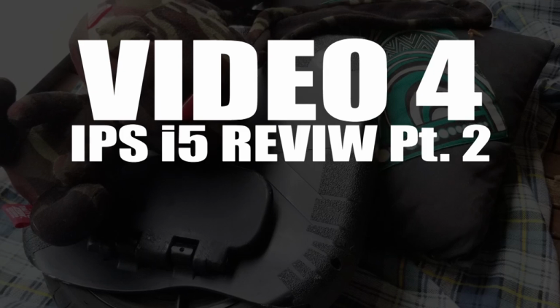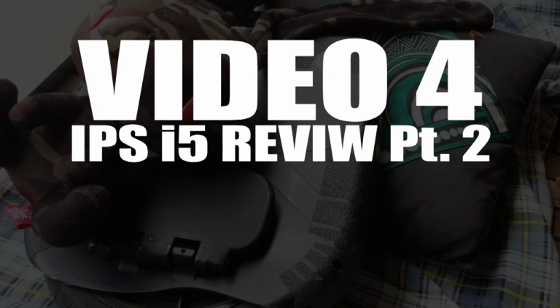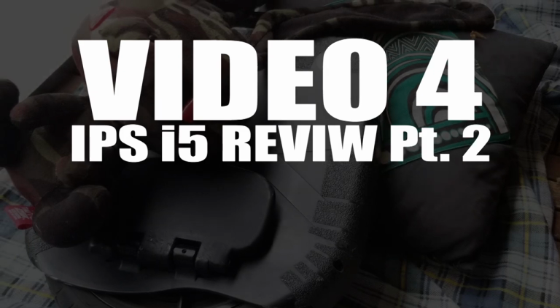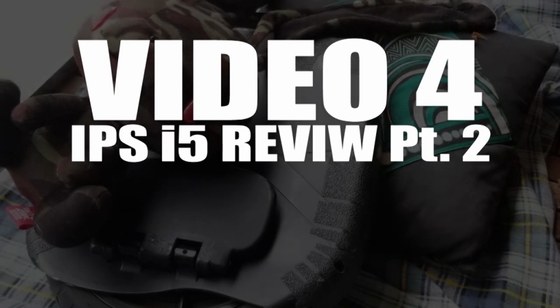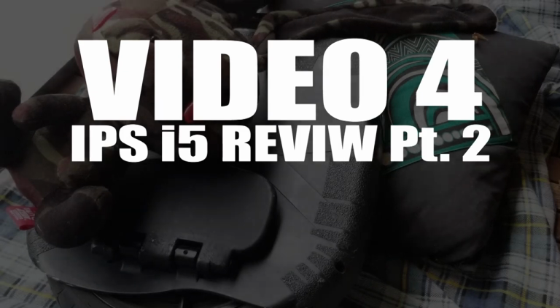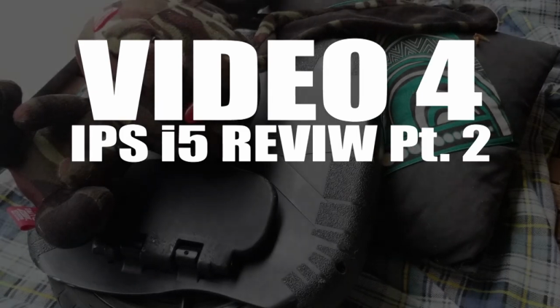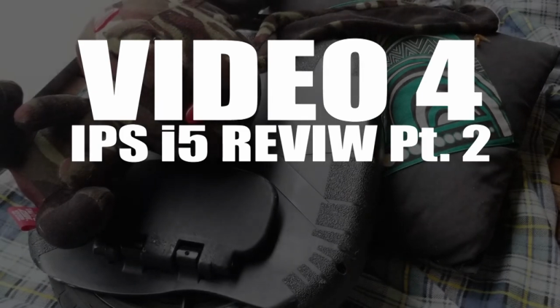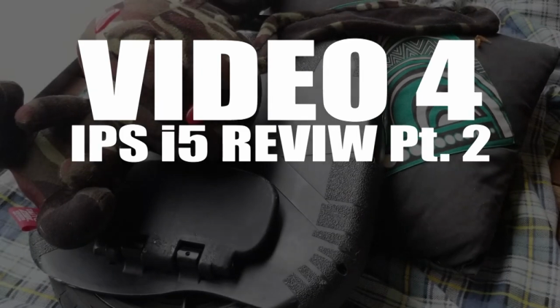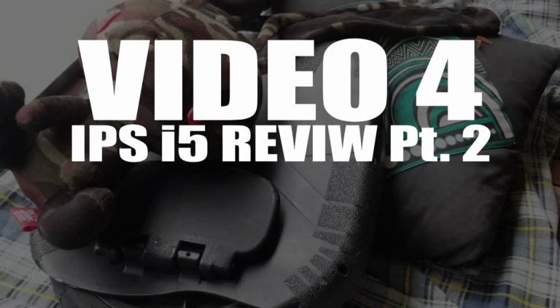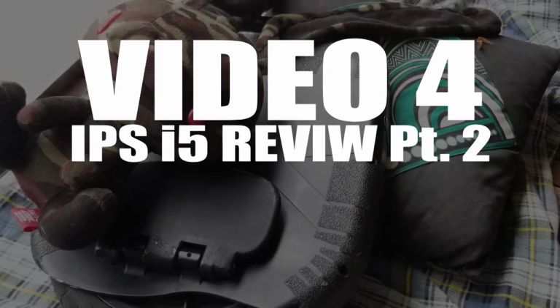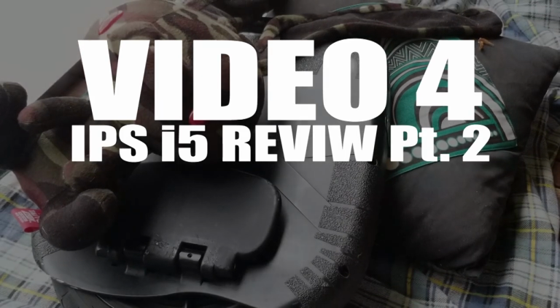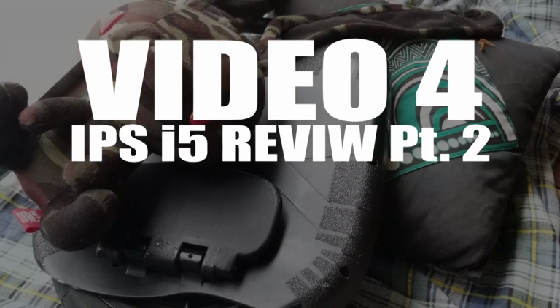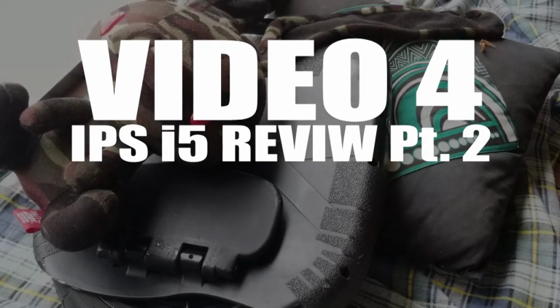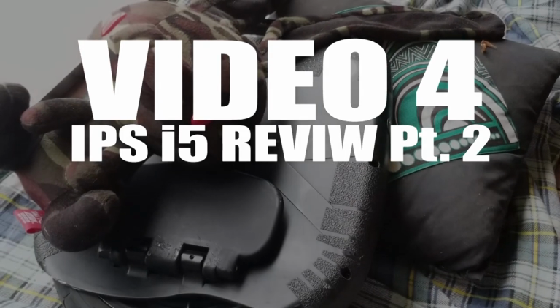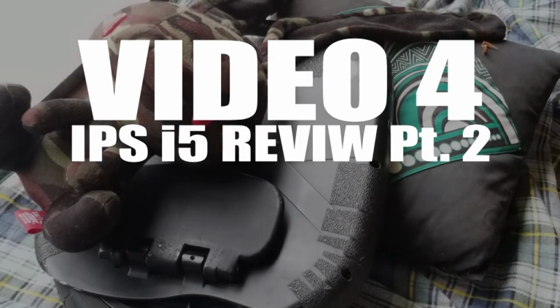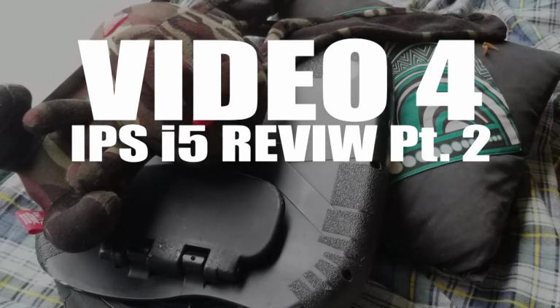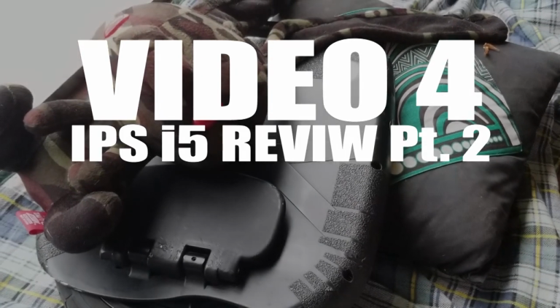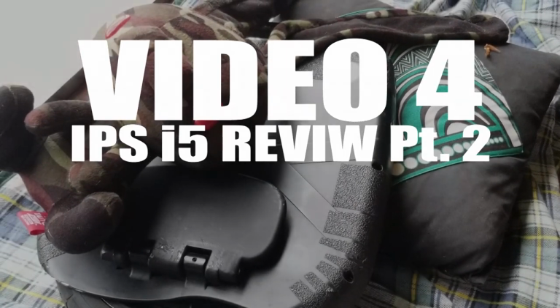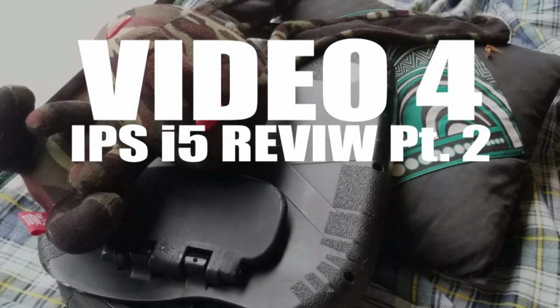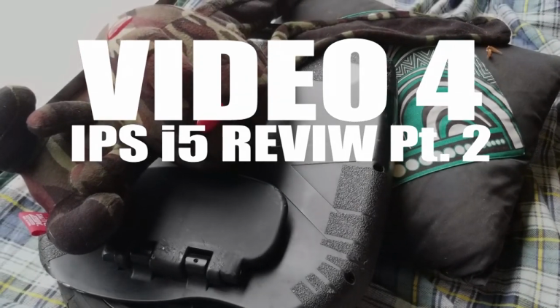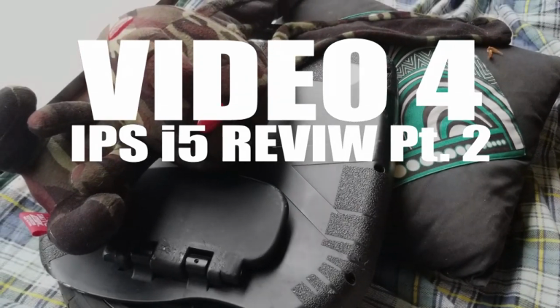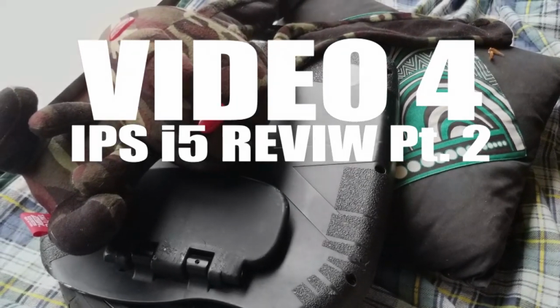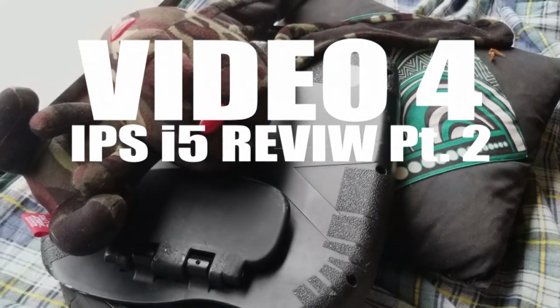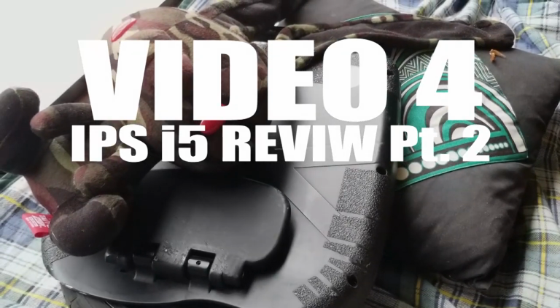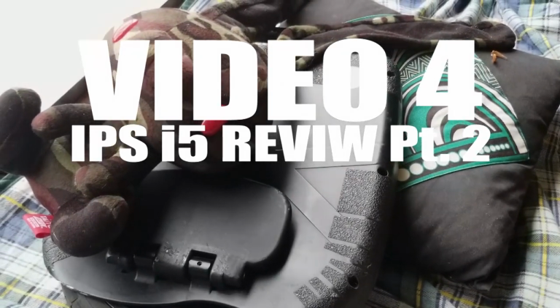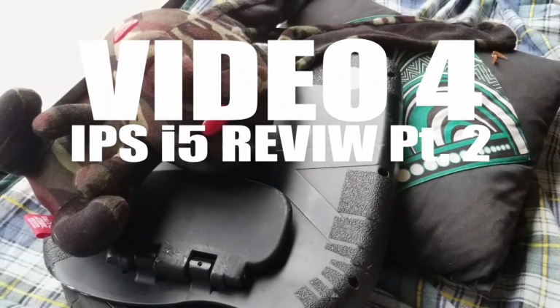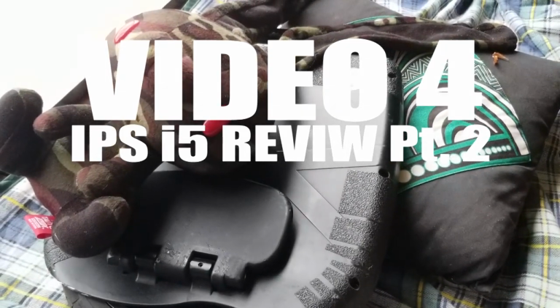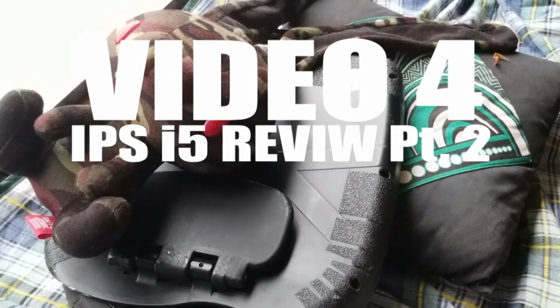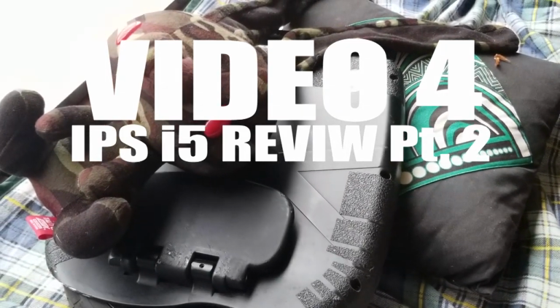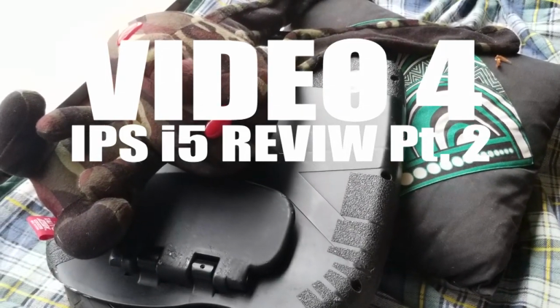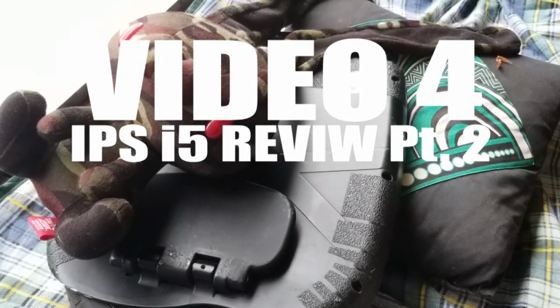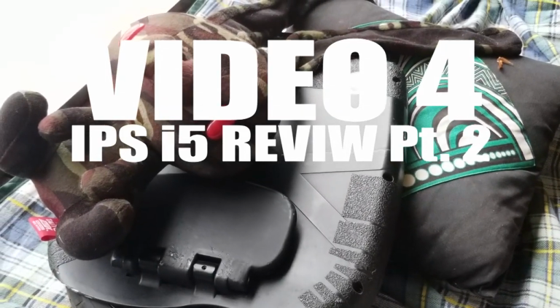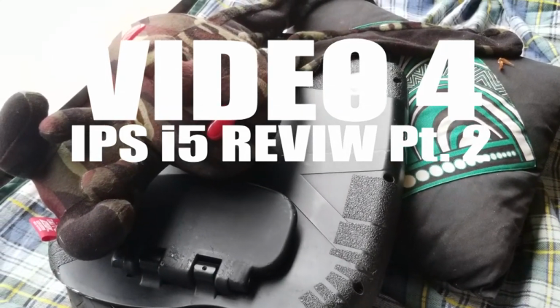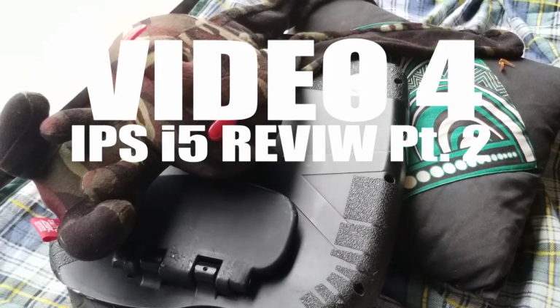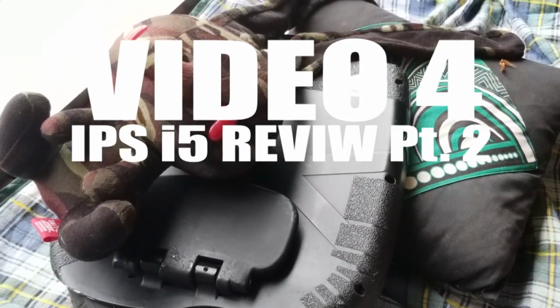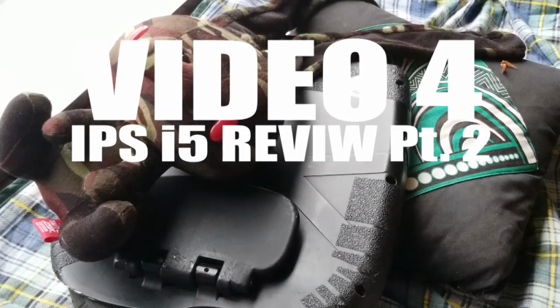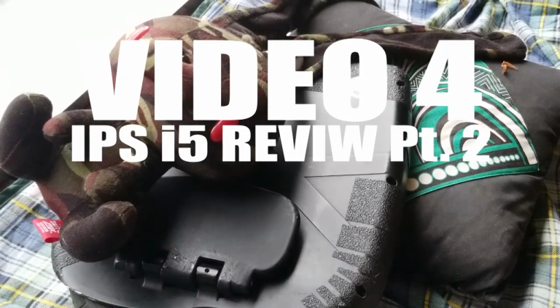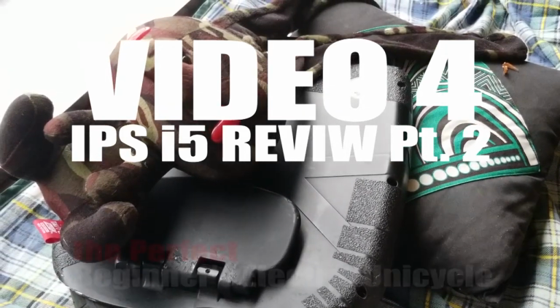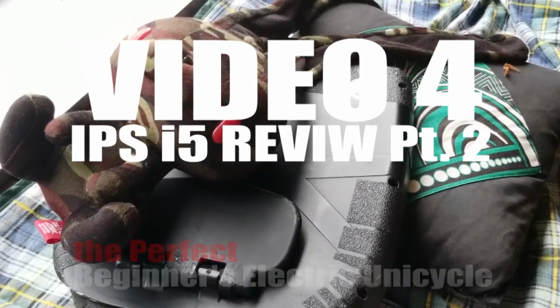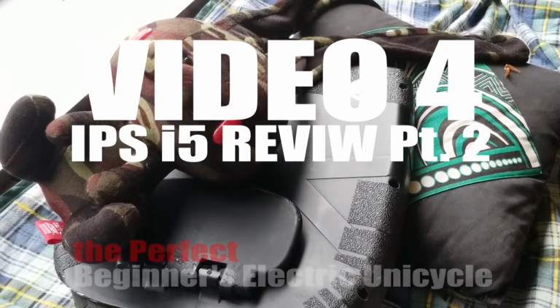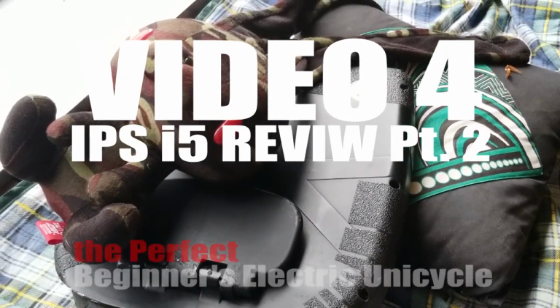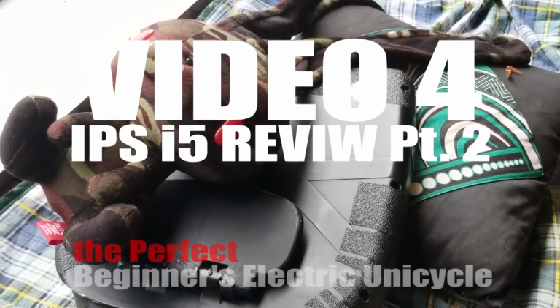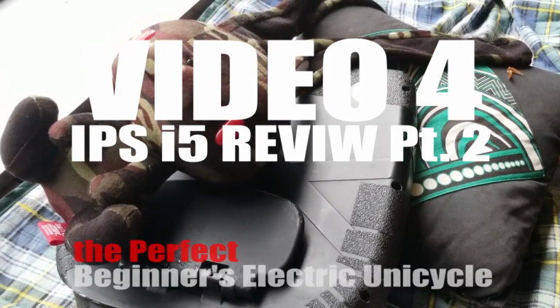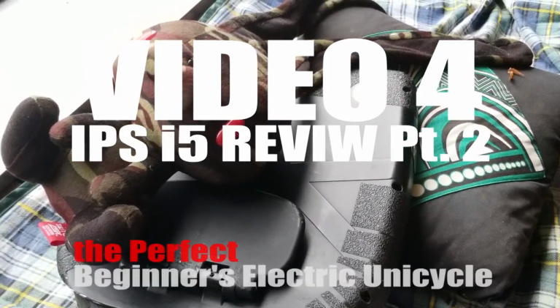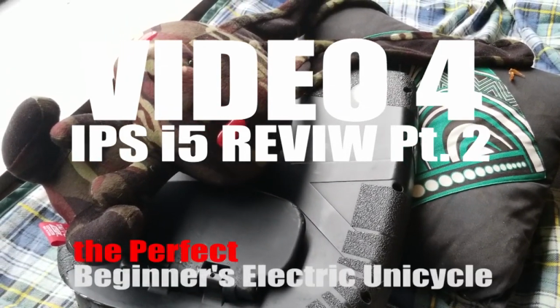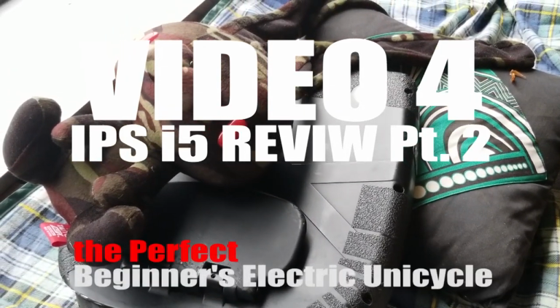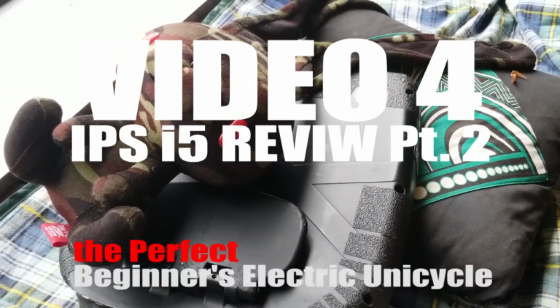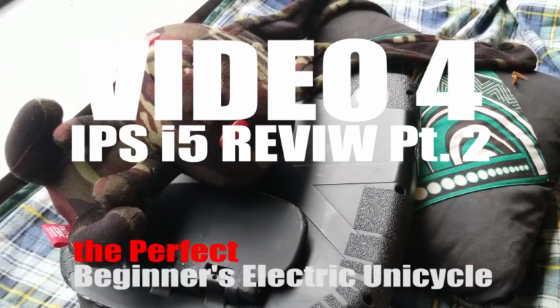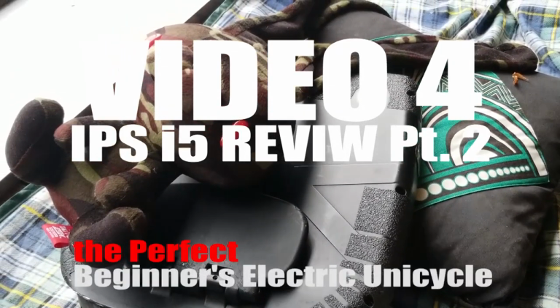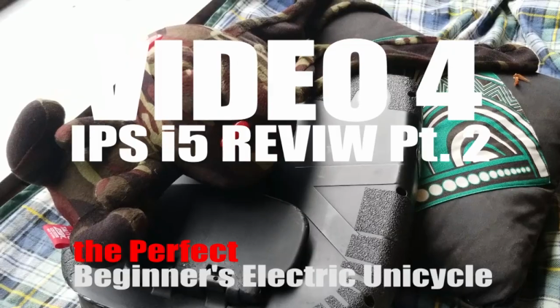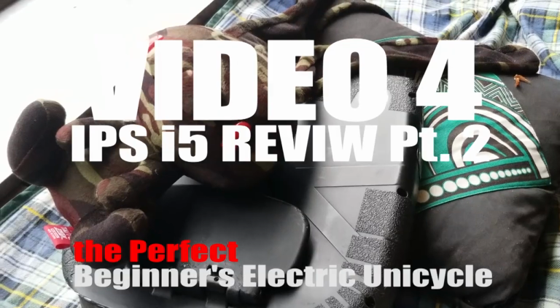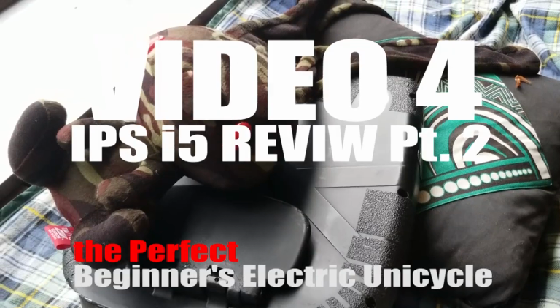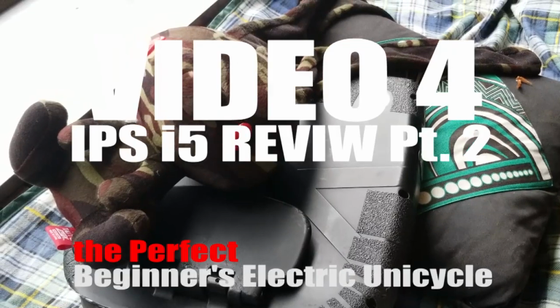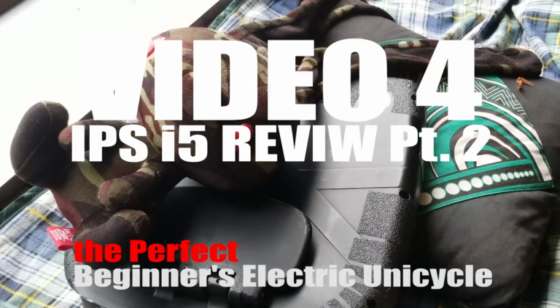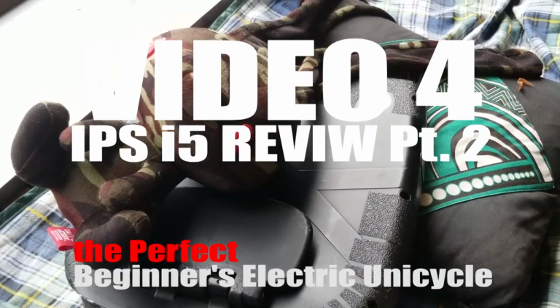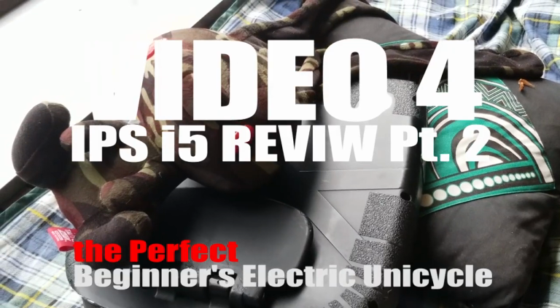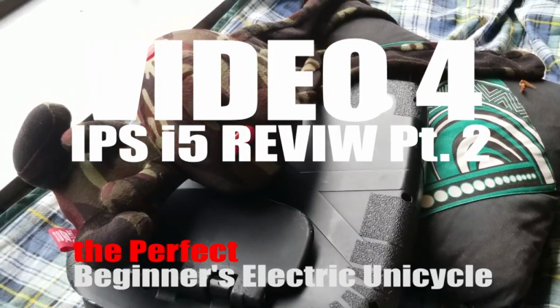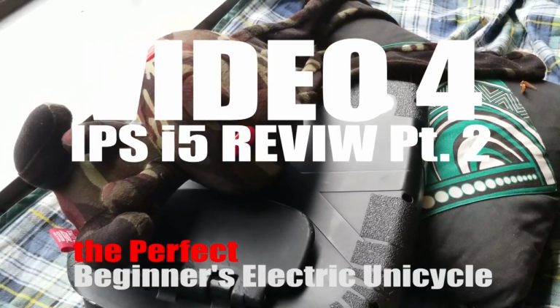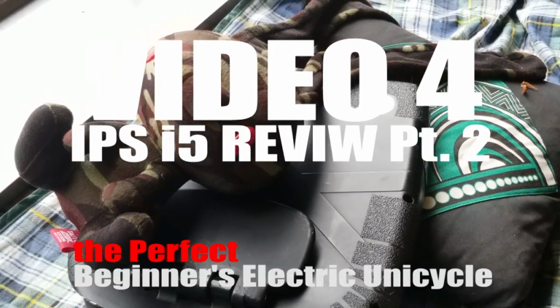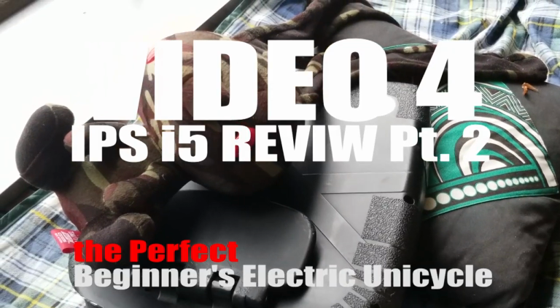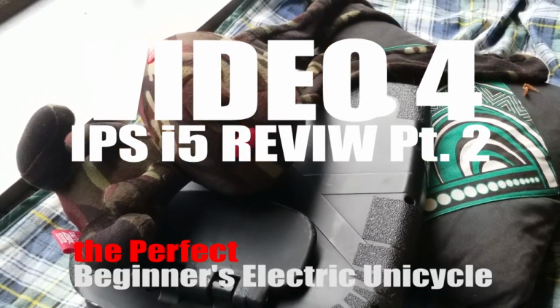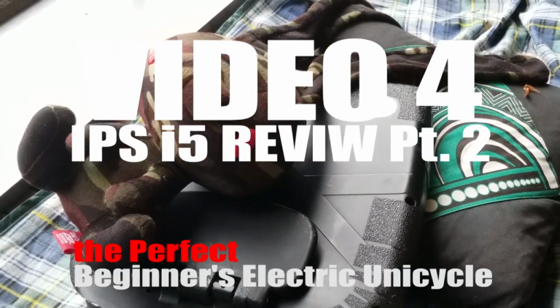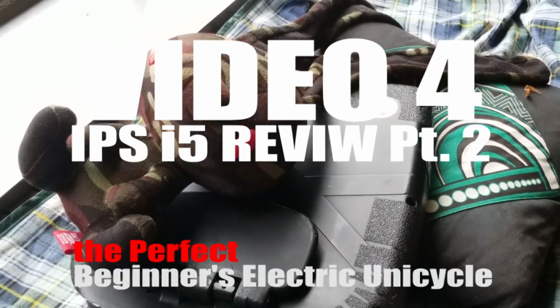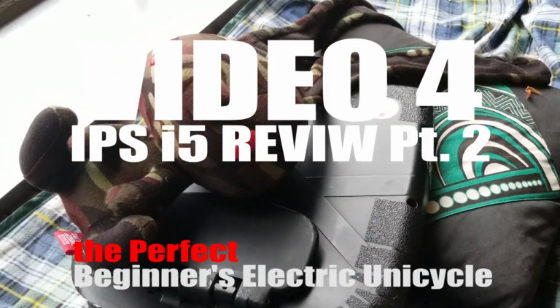Video 4, Part 2 of the IPS i5 review — the beginner friendly super urban transport.